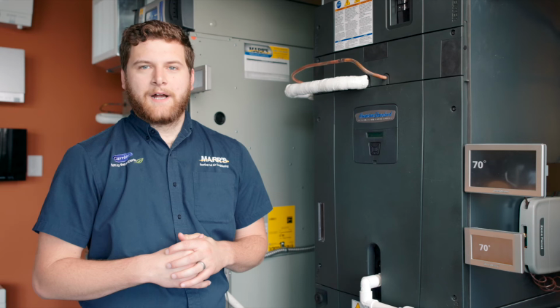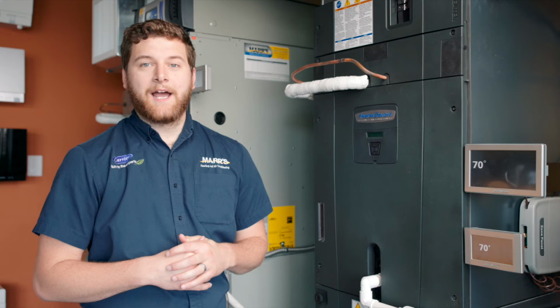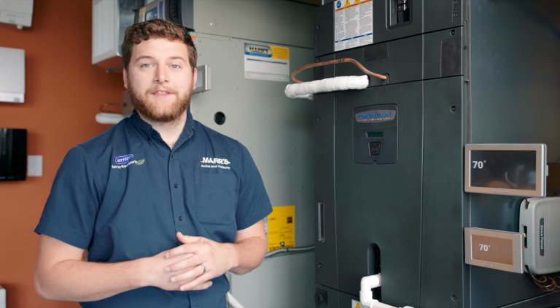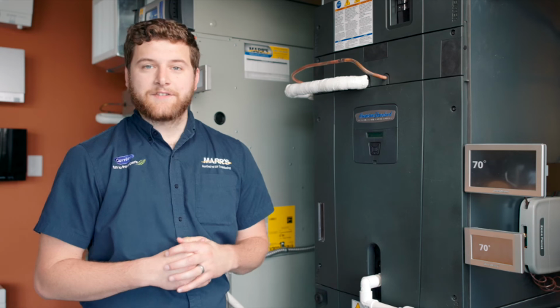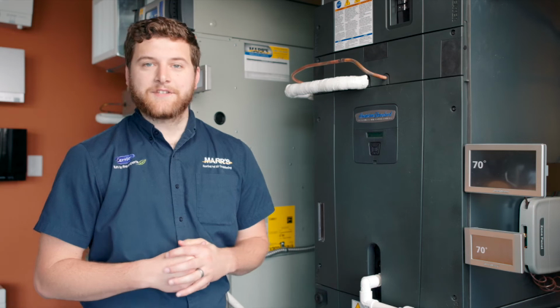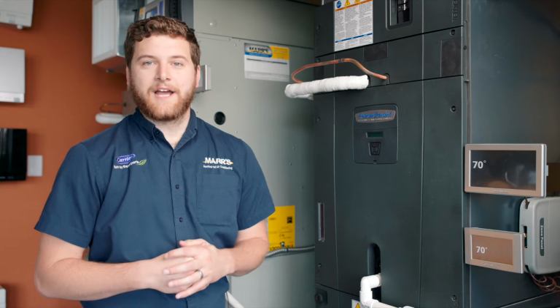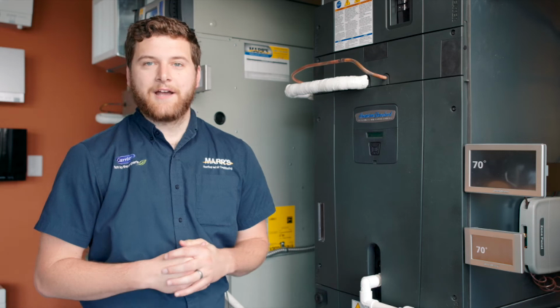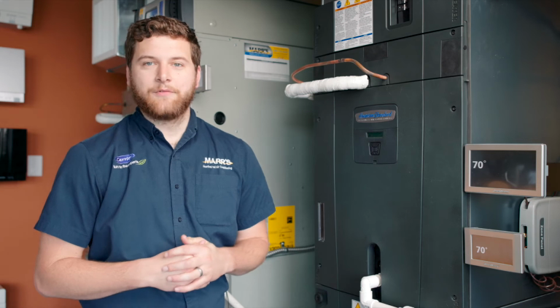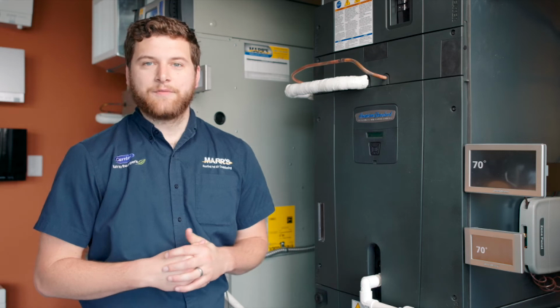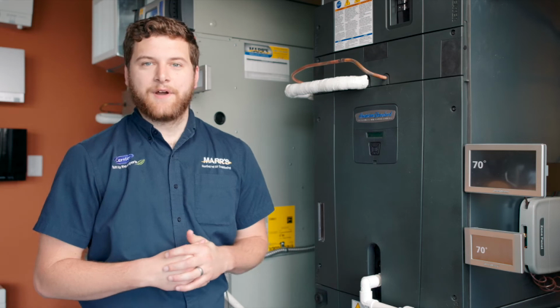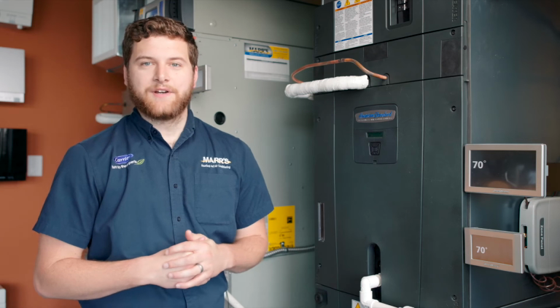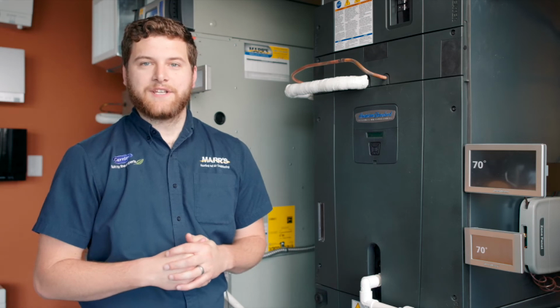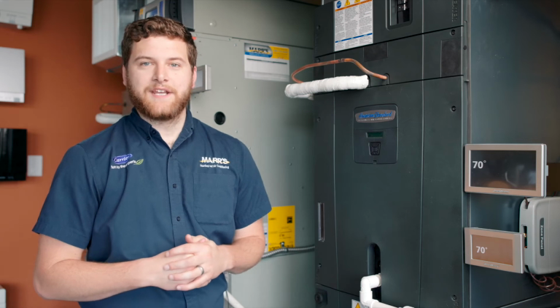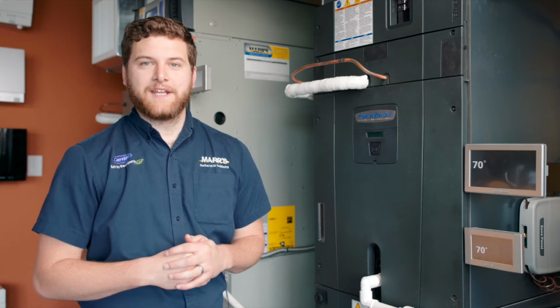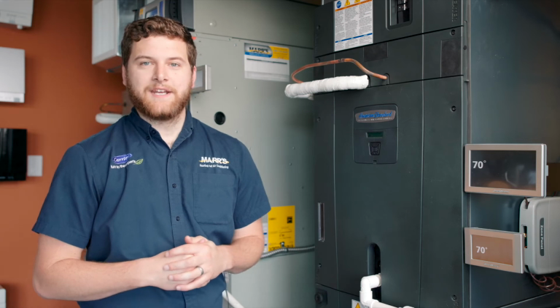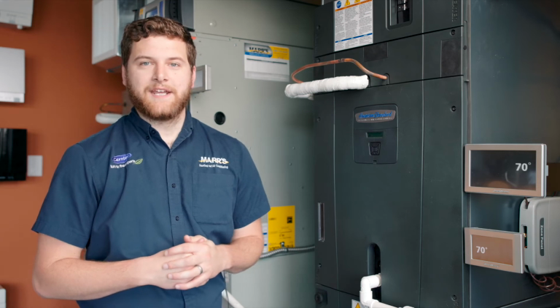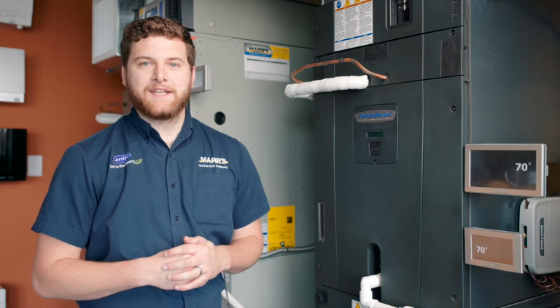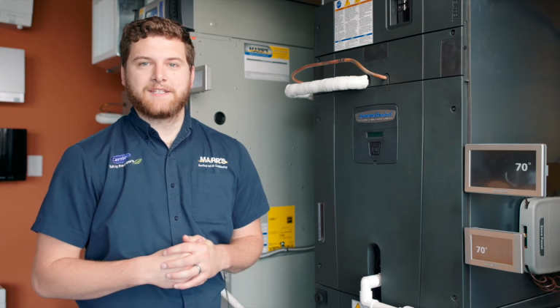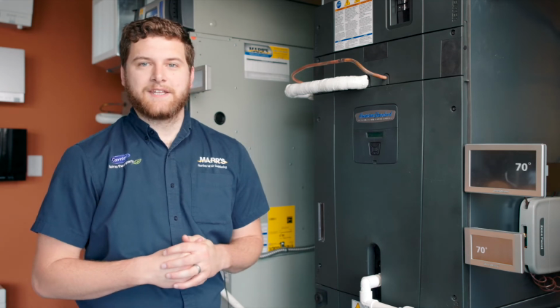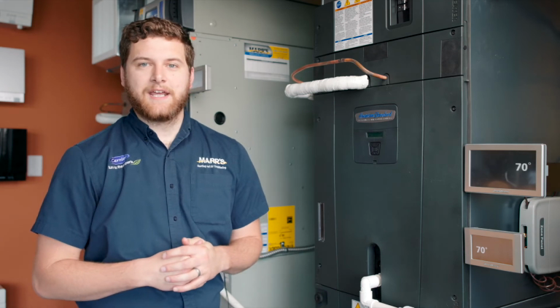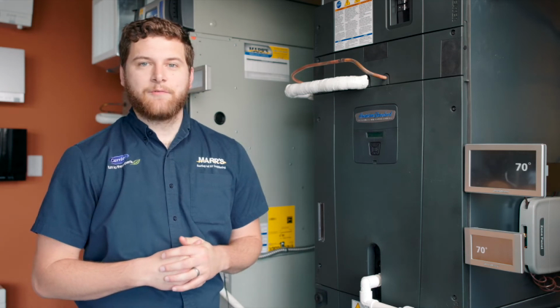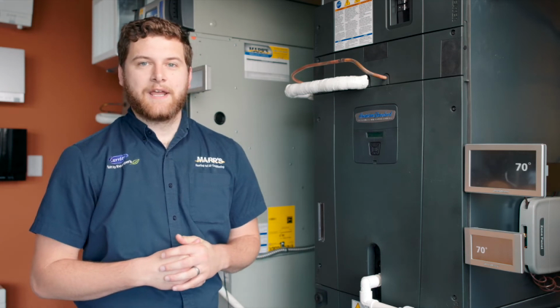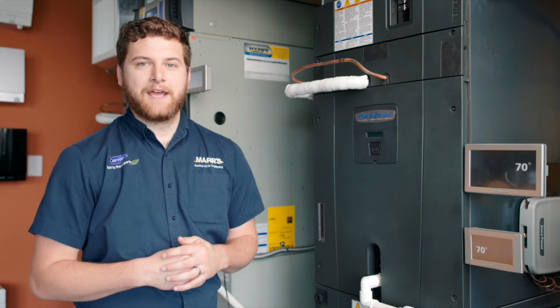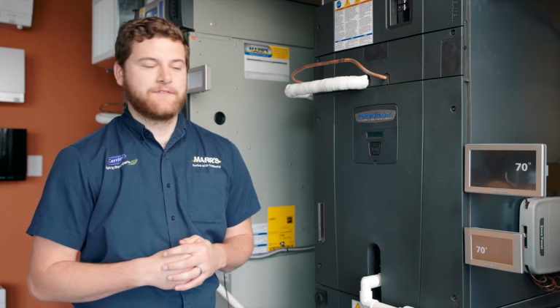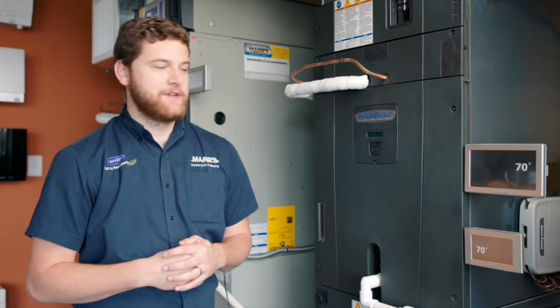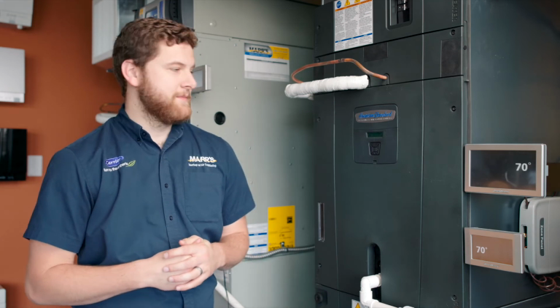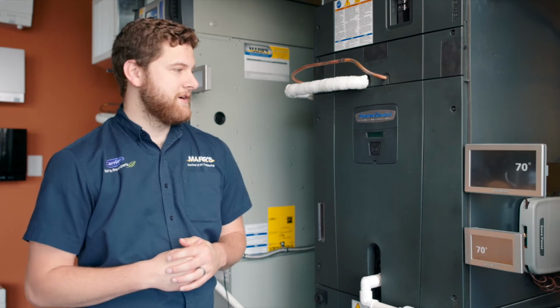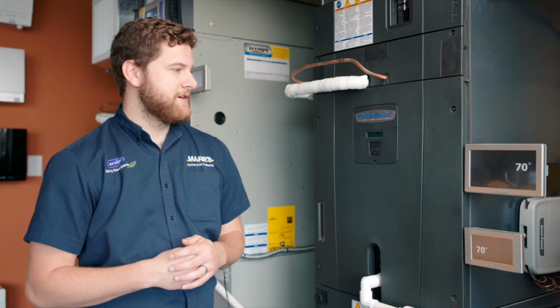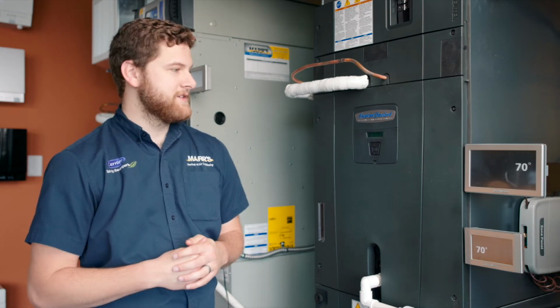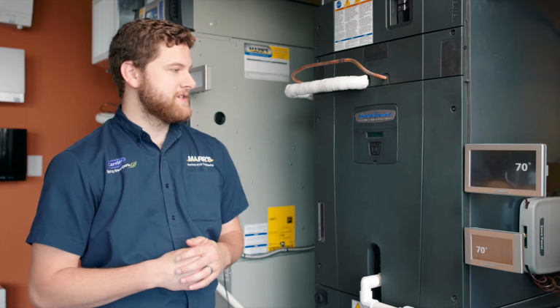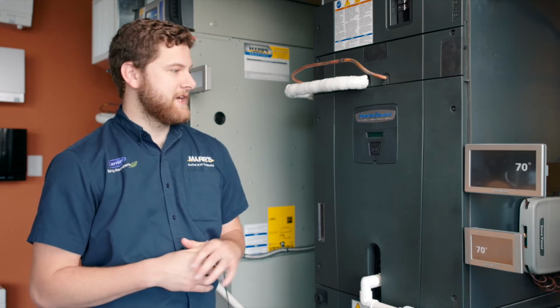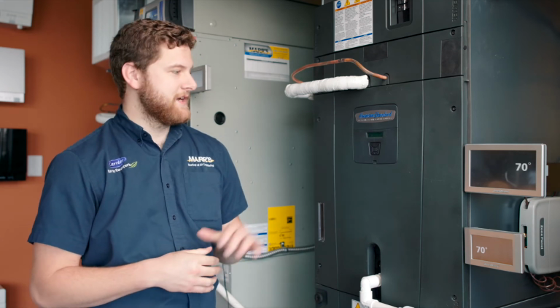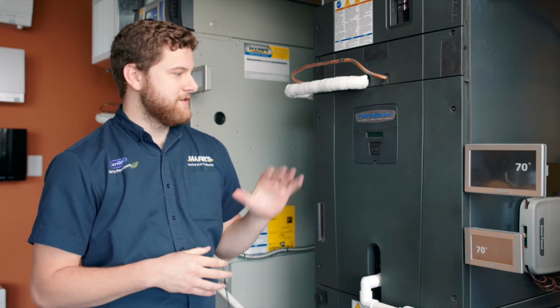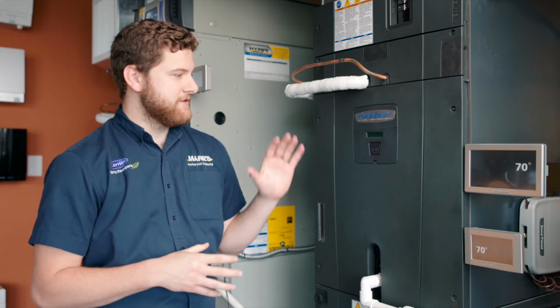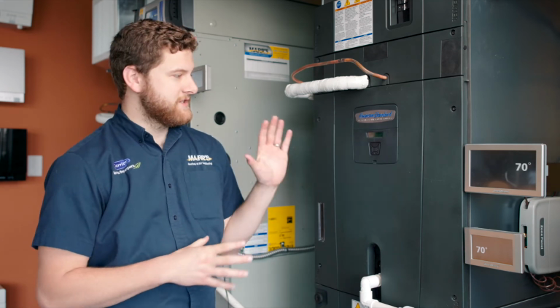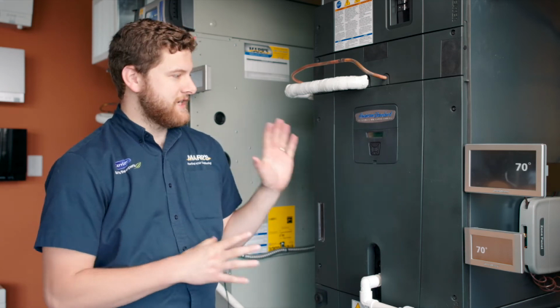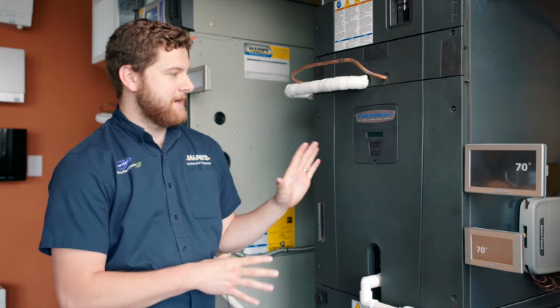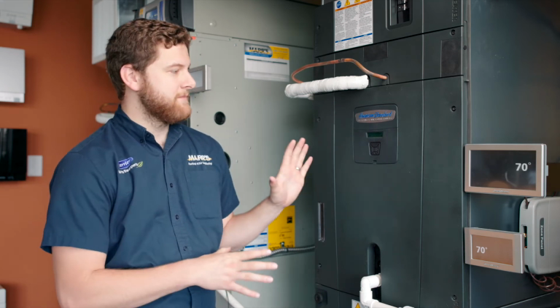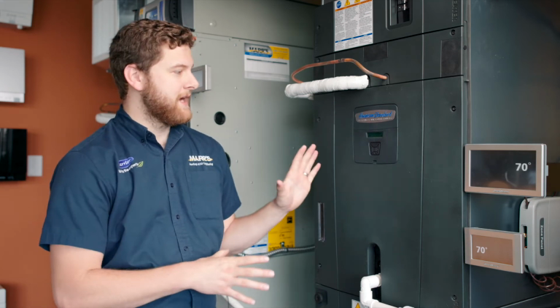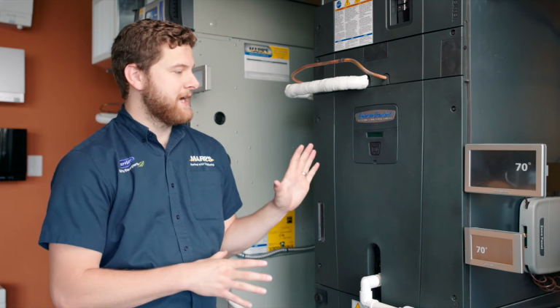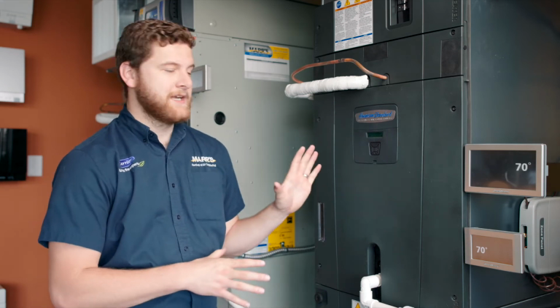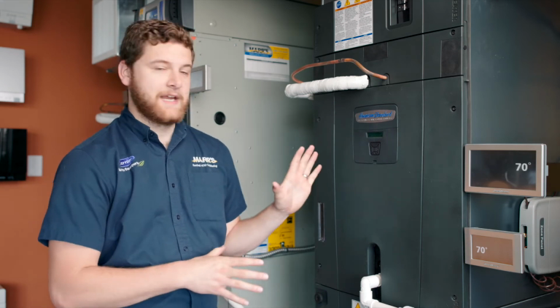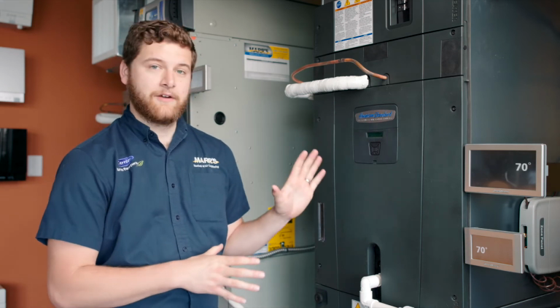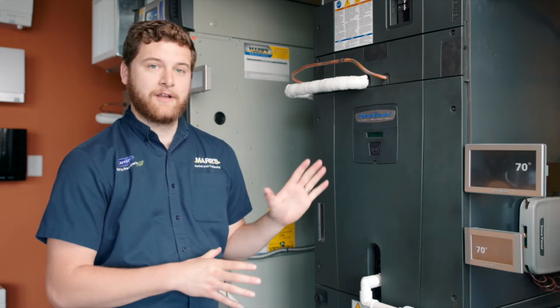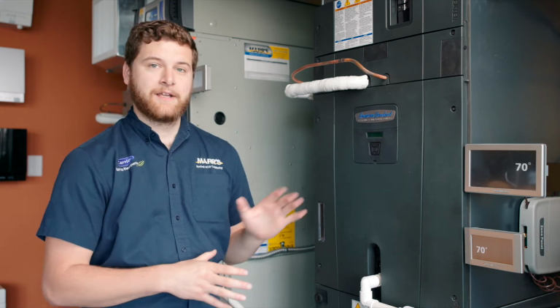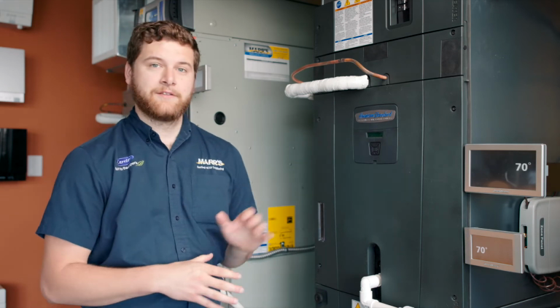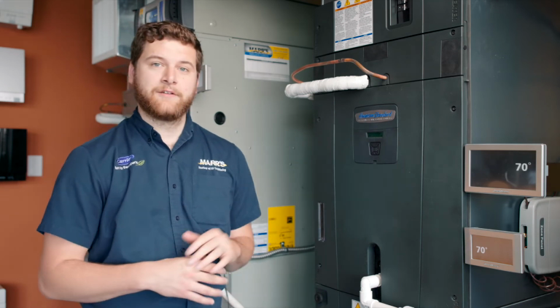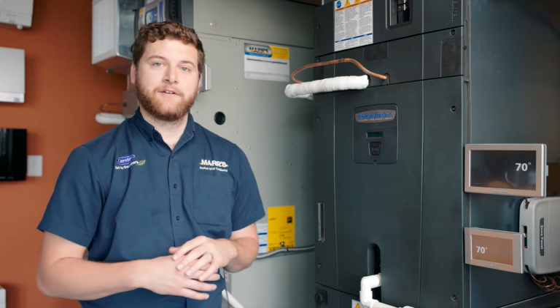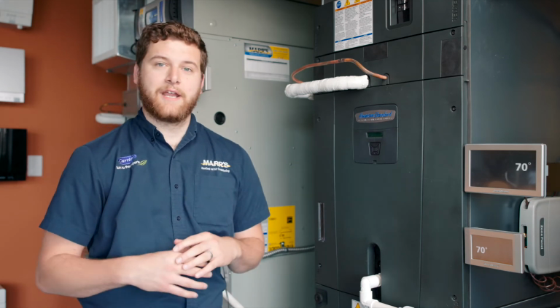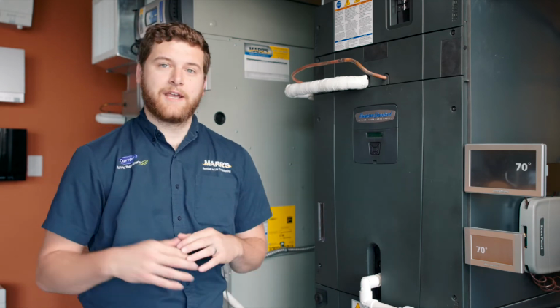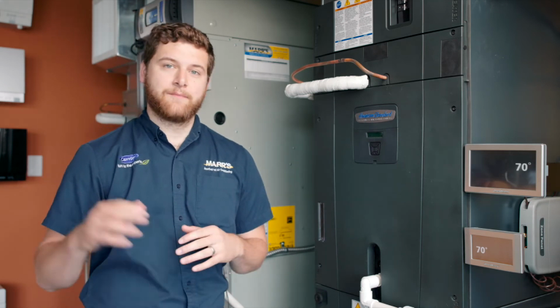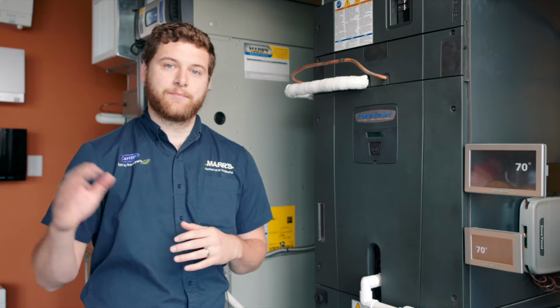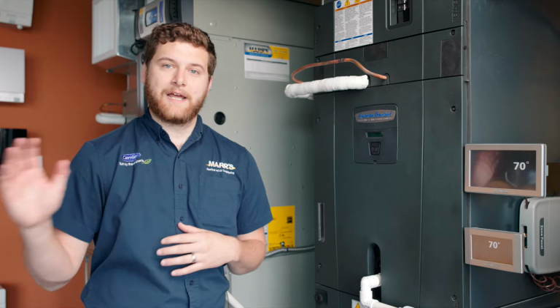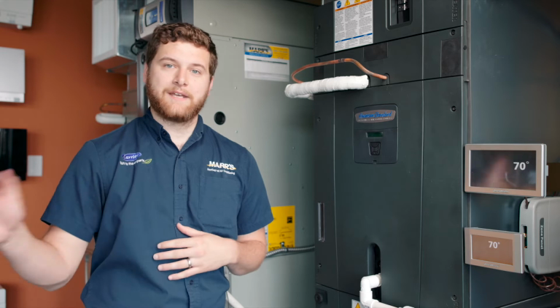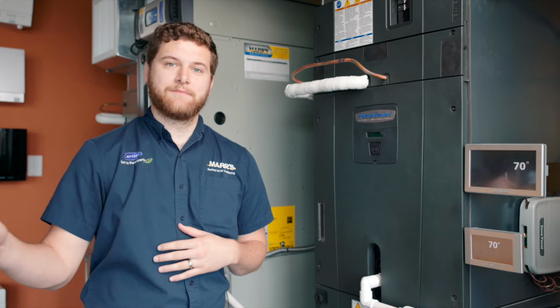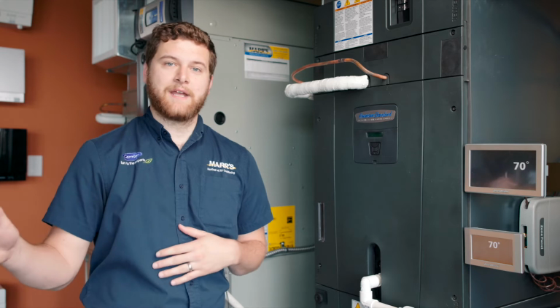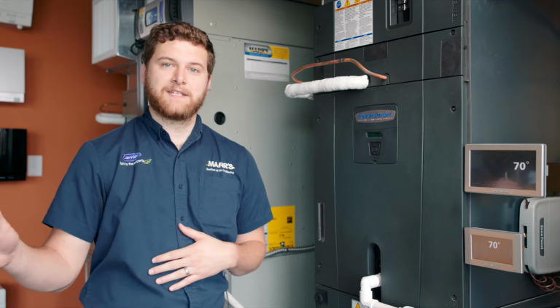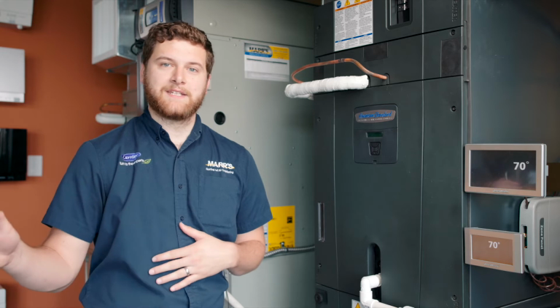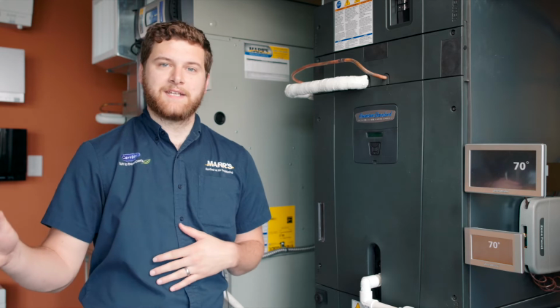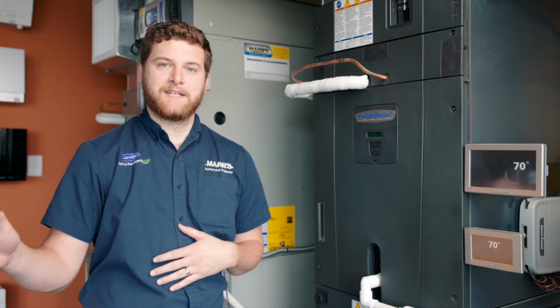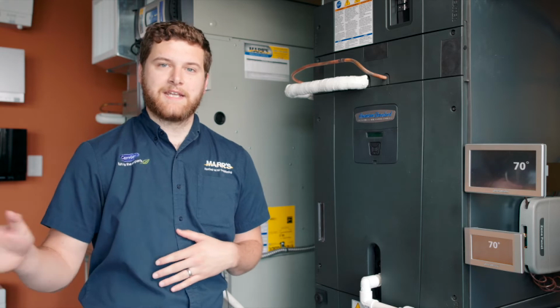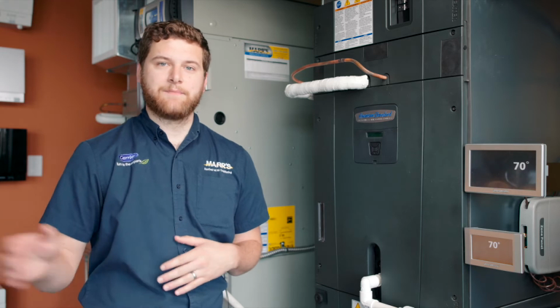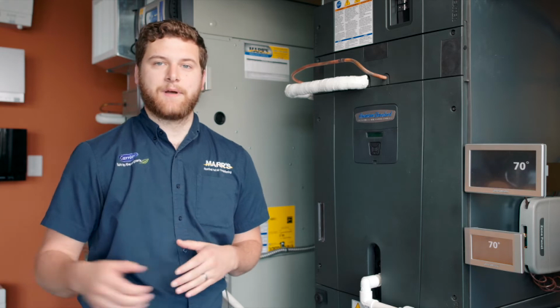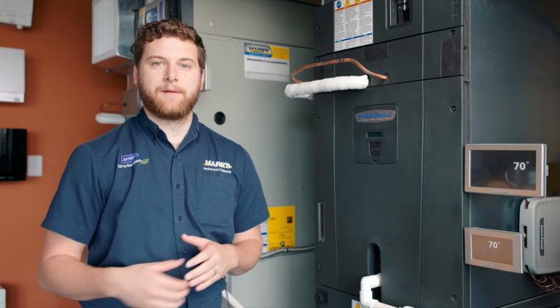Hi, this is Kyle with Mars Heating, and today we have the American Standard TAM9 Air Handler and Platinum 19 Heat Pump.